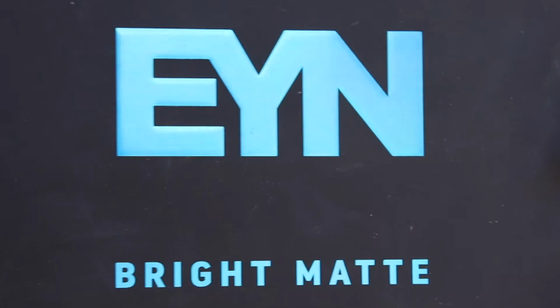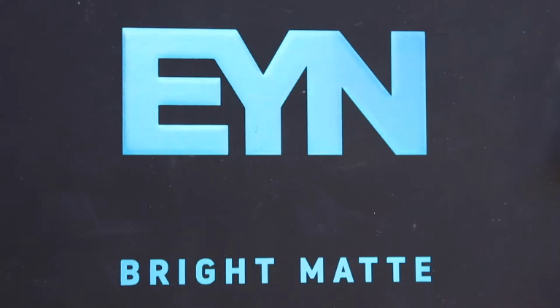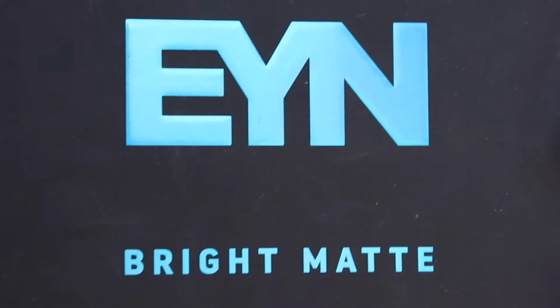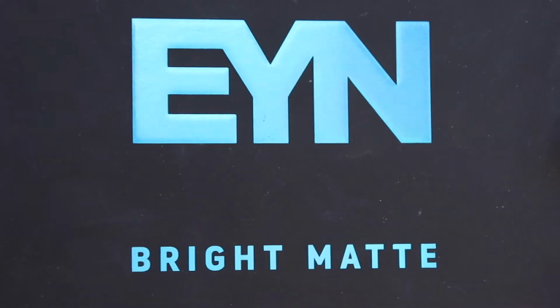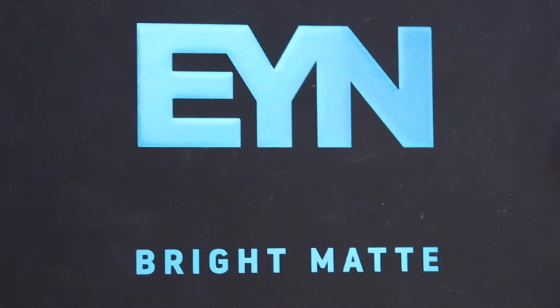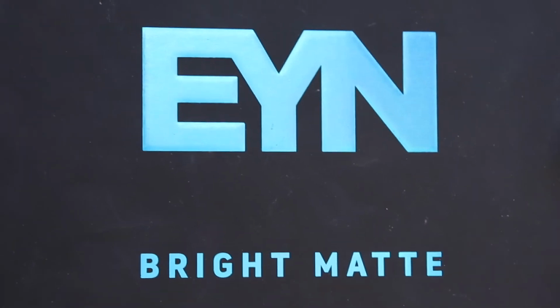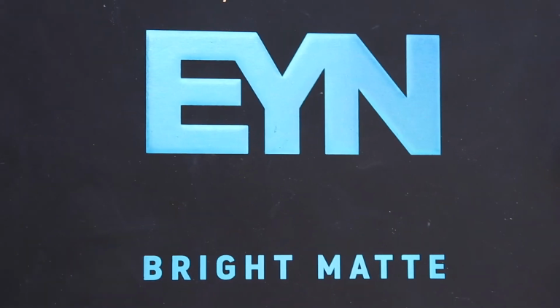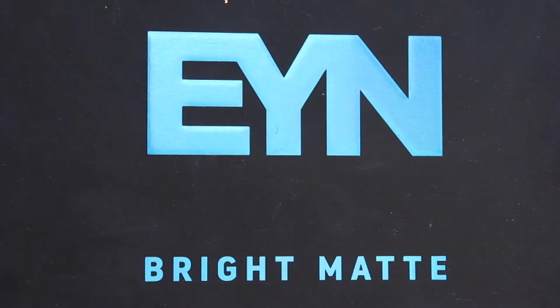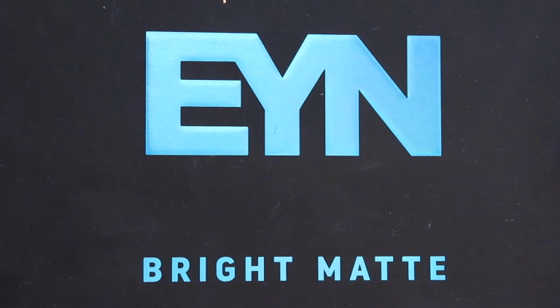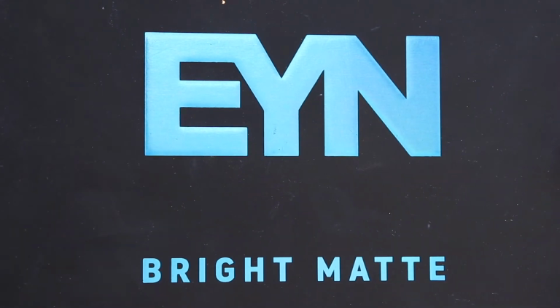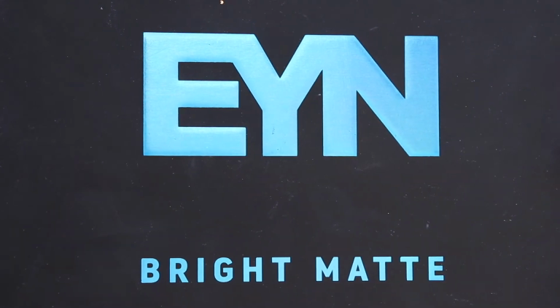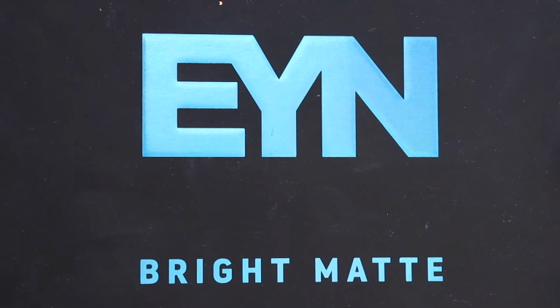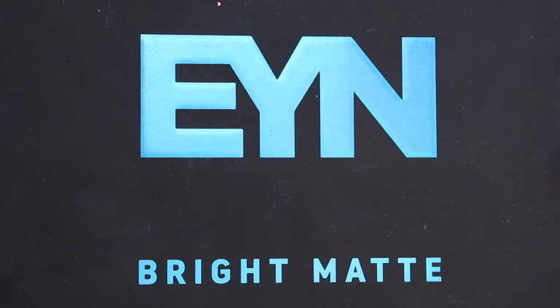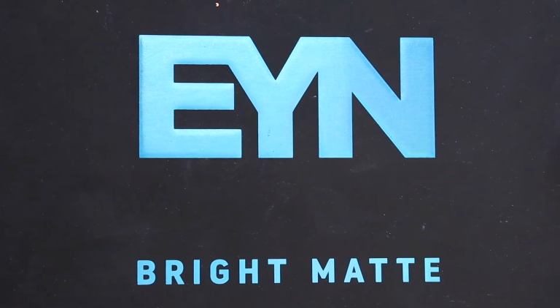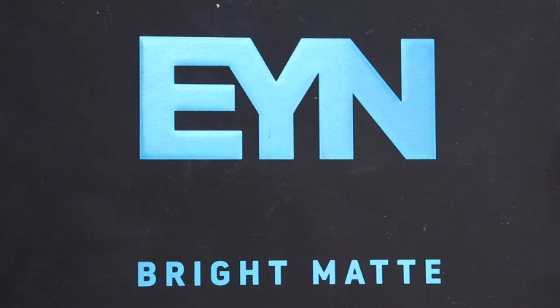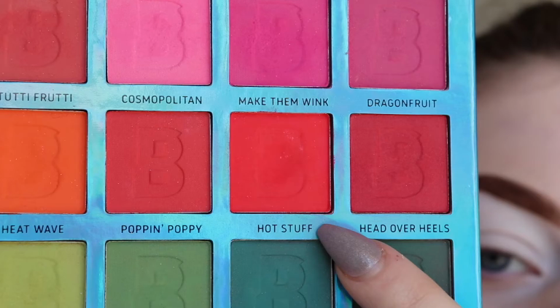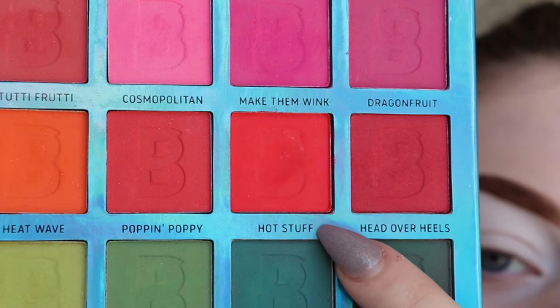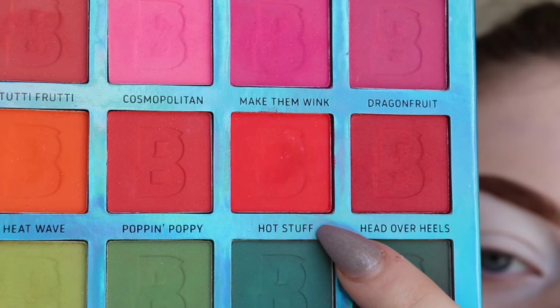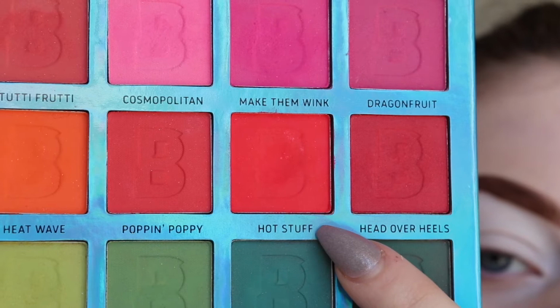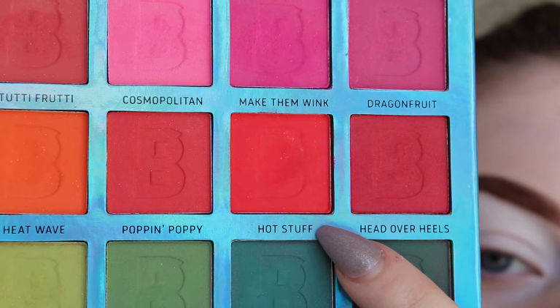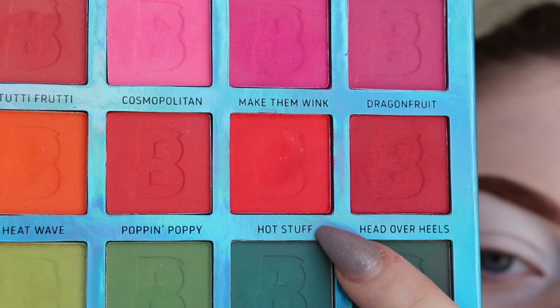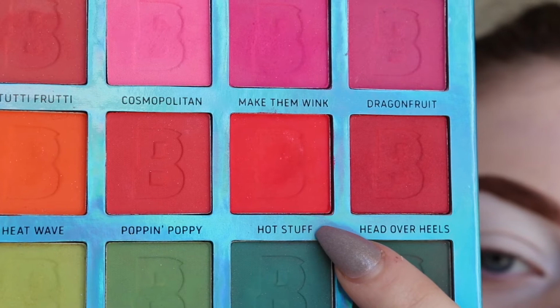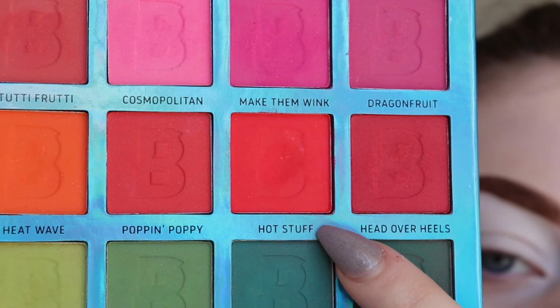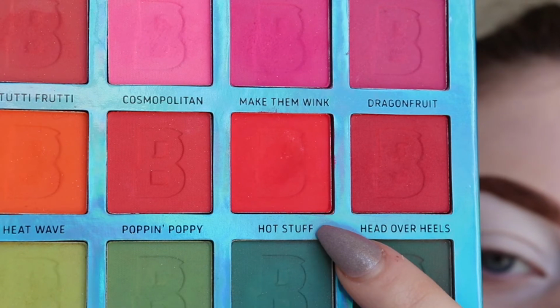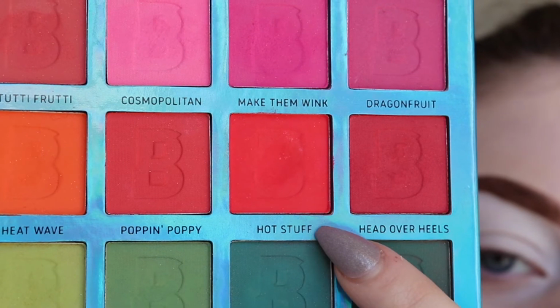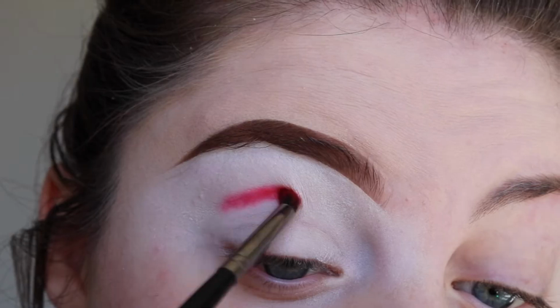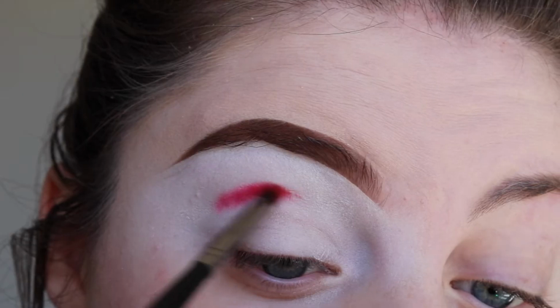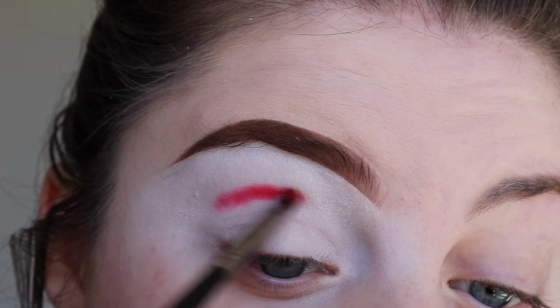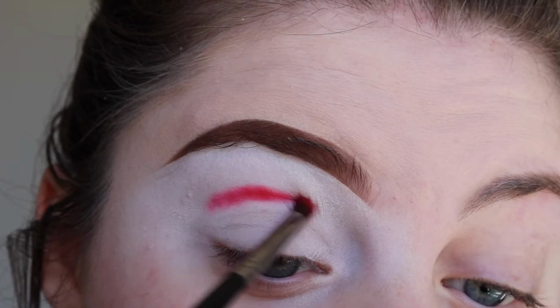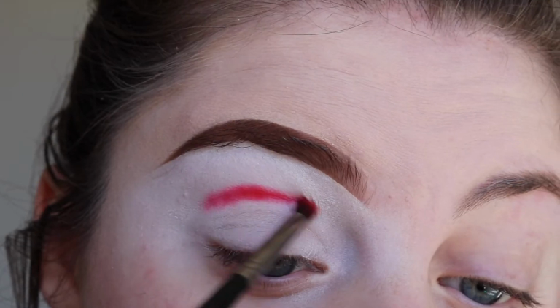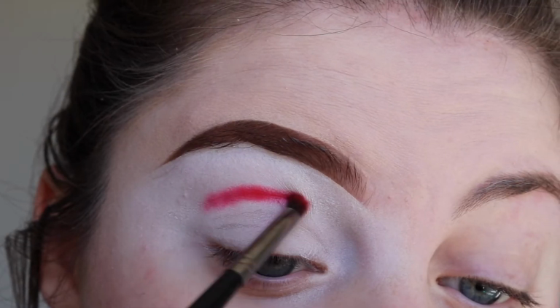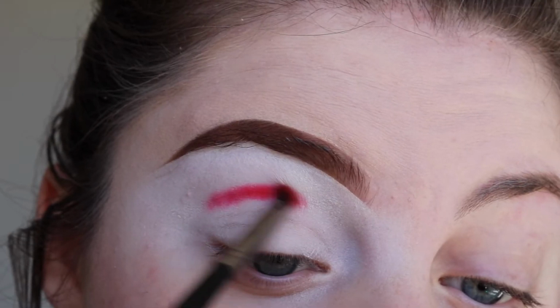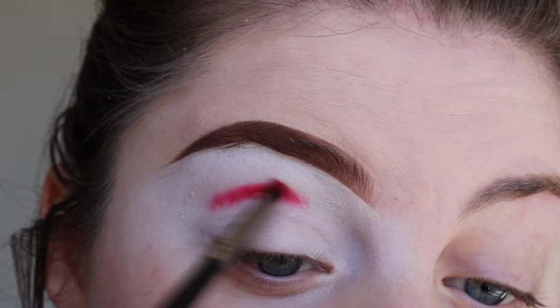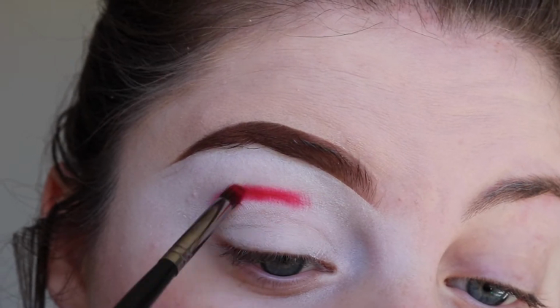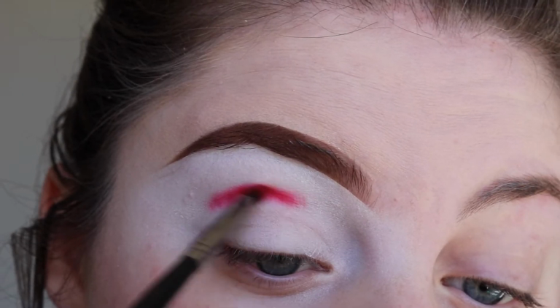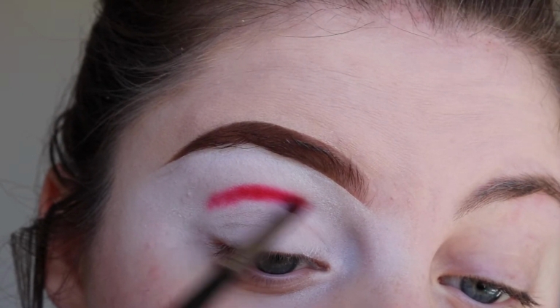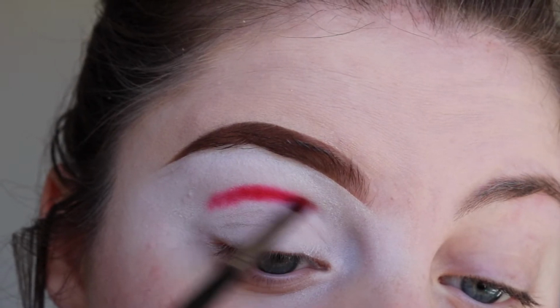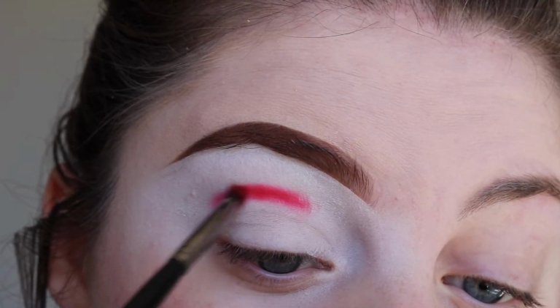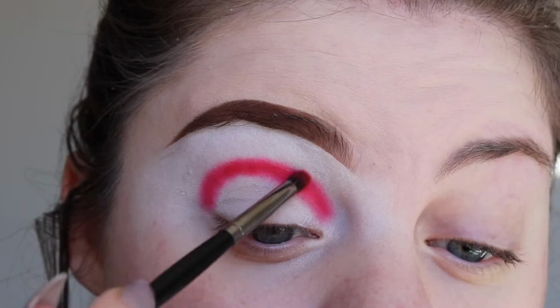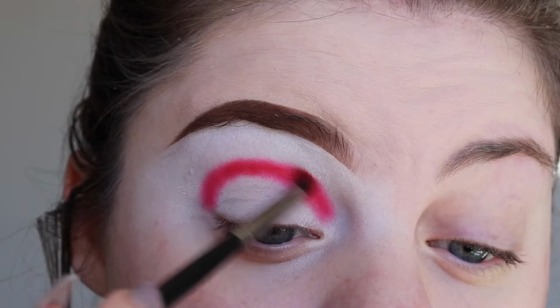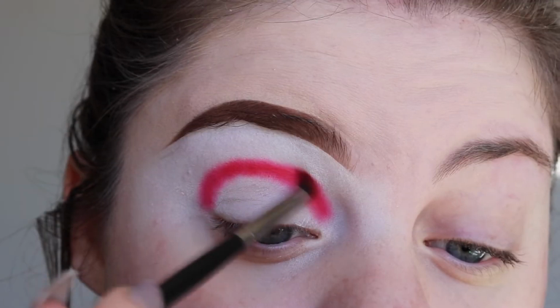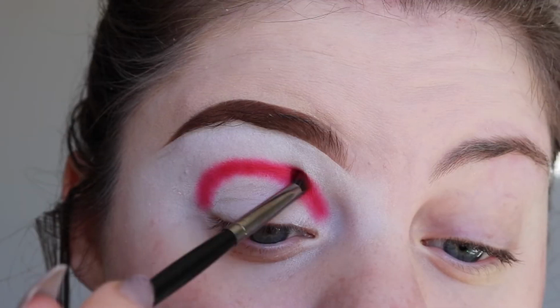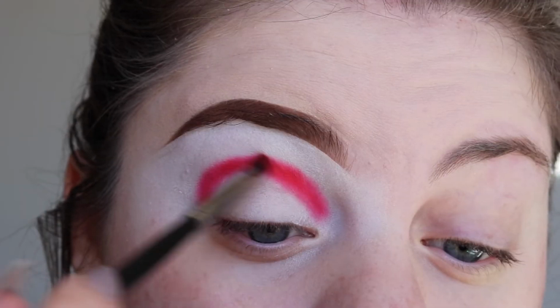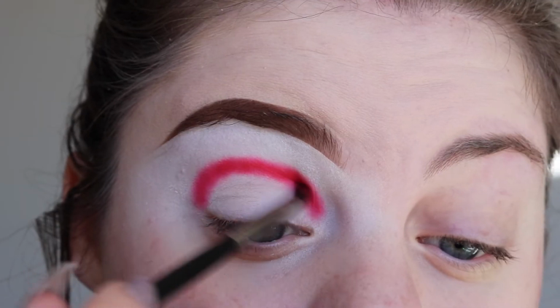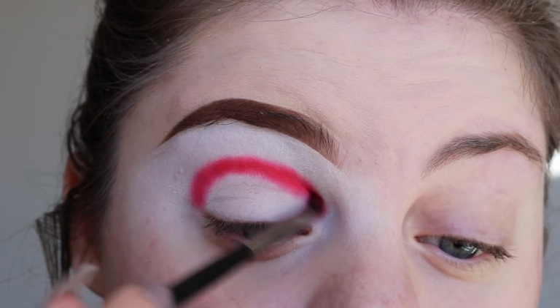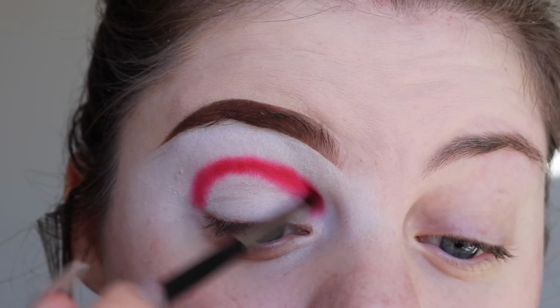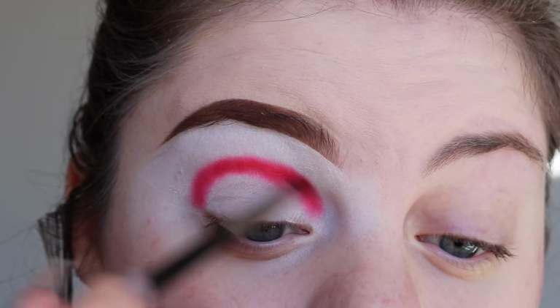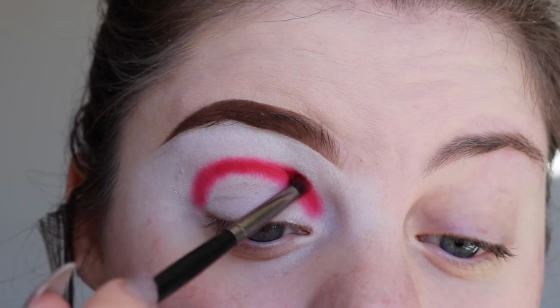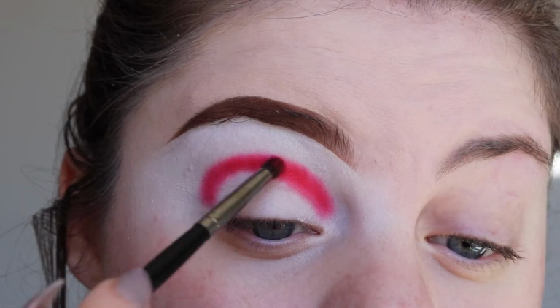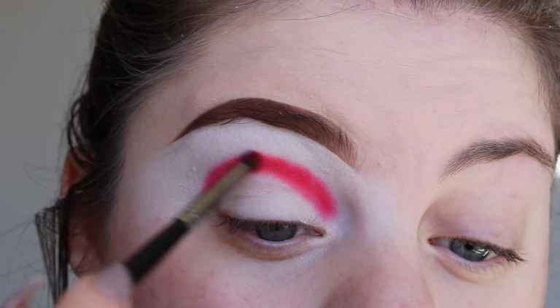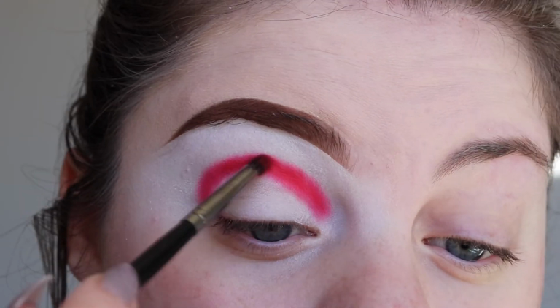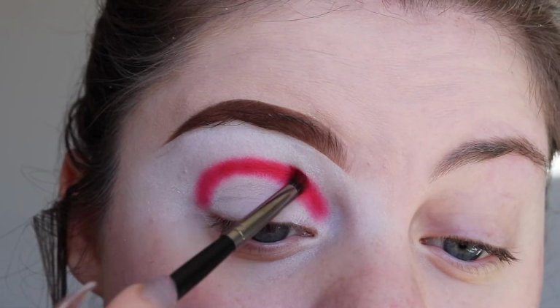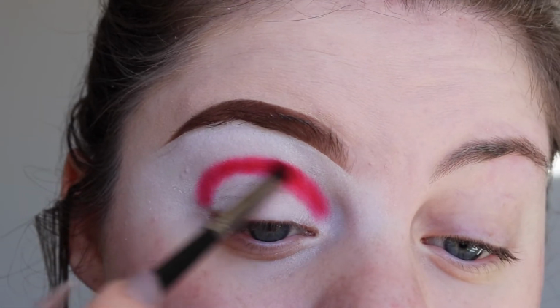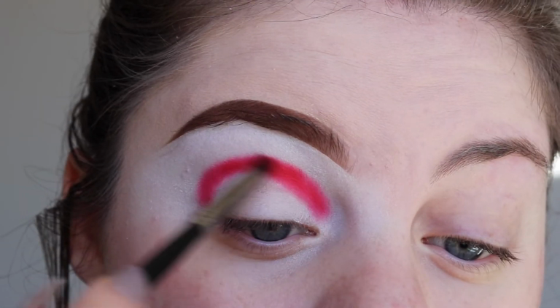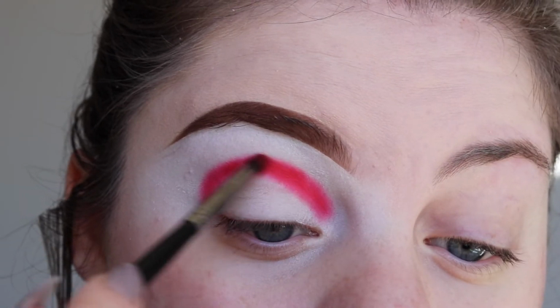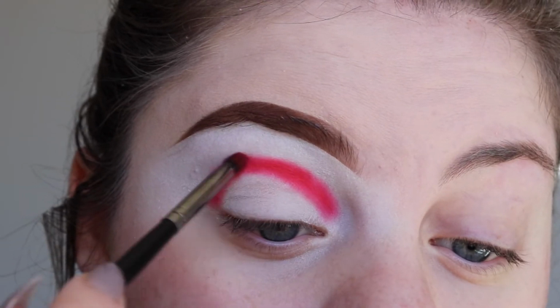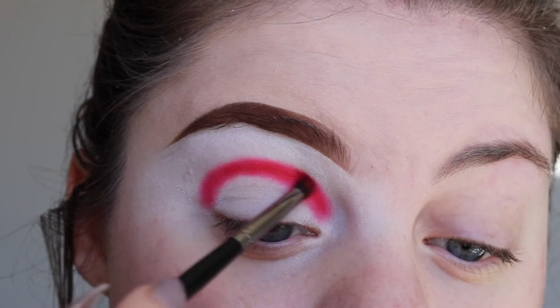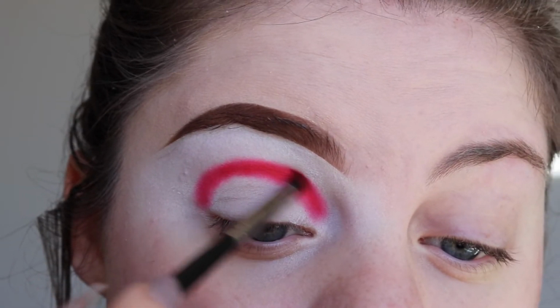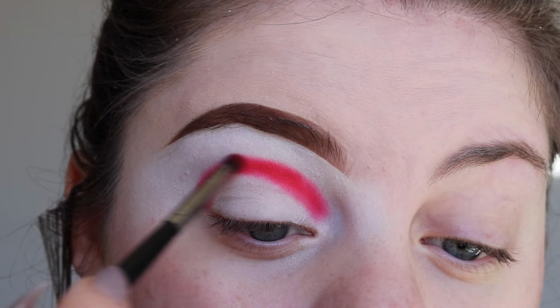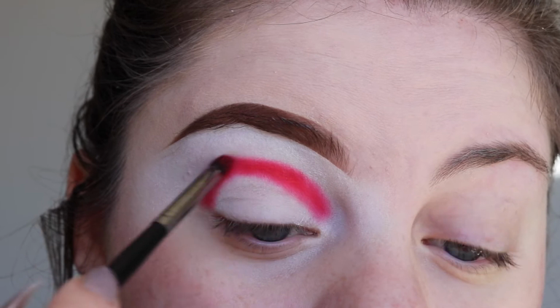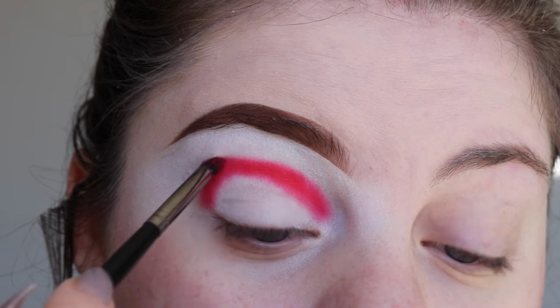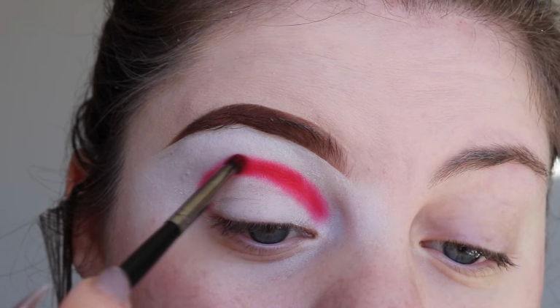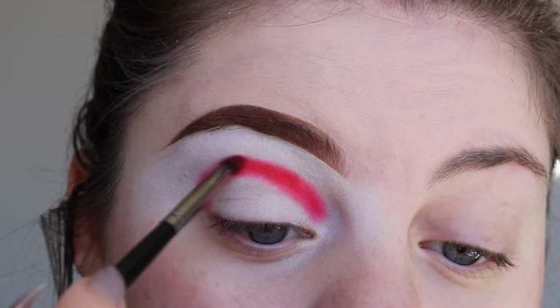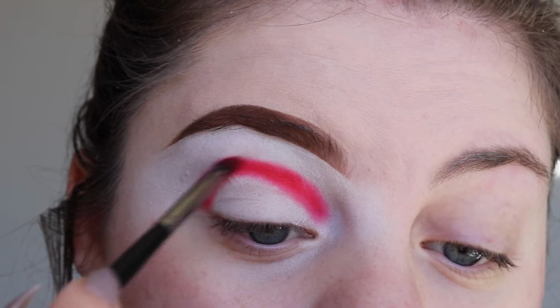Using the Beauty Bay EYN Matte Bright Palette, I'm dipping into Hot Stuff and using the Morphe E36 brush, I'm buffing that into my crease.